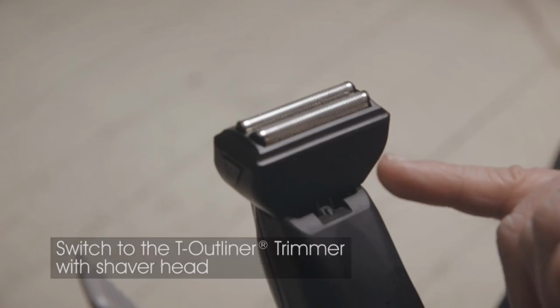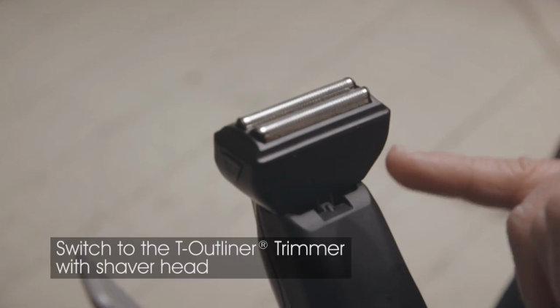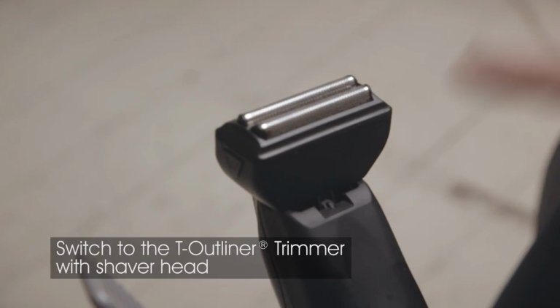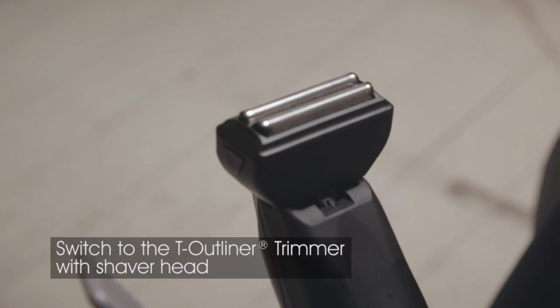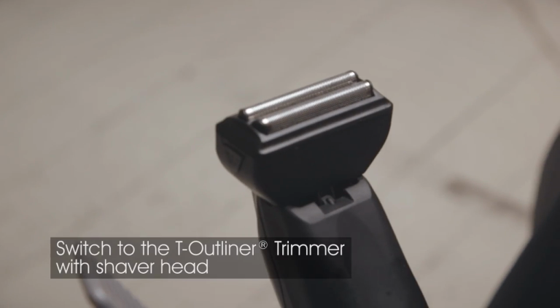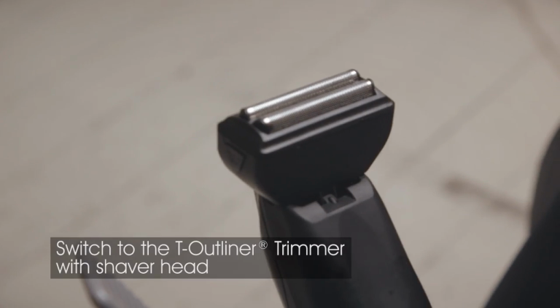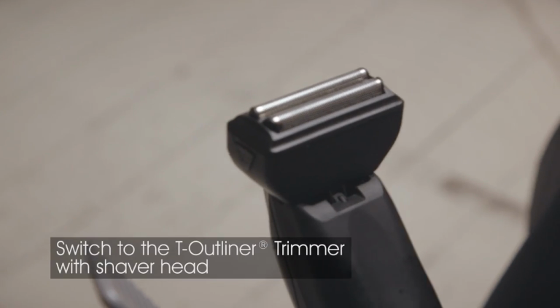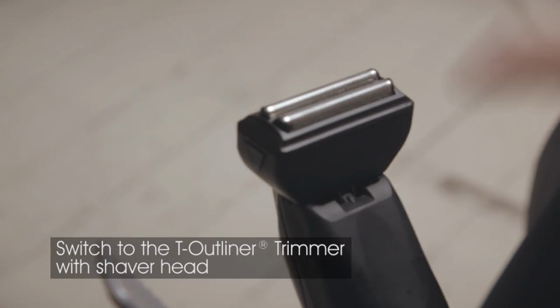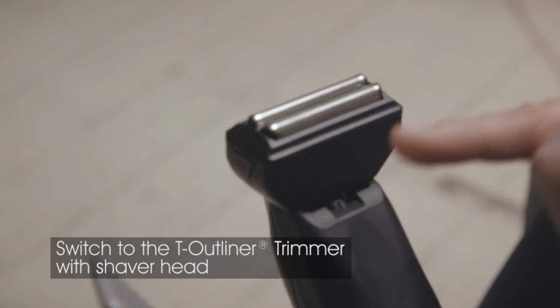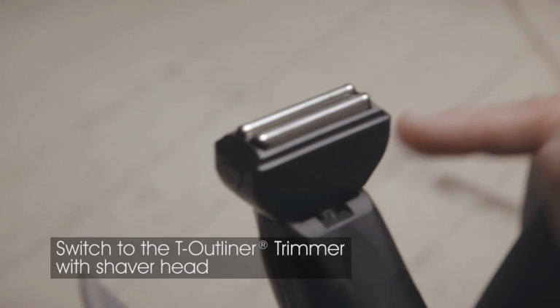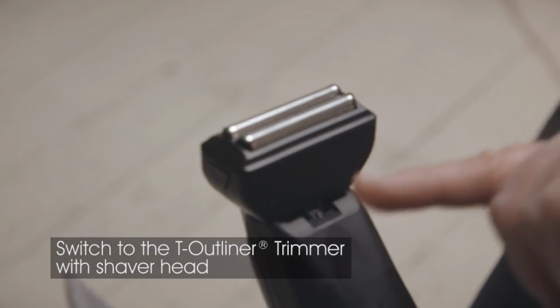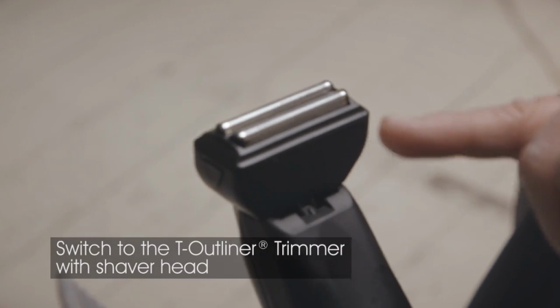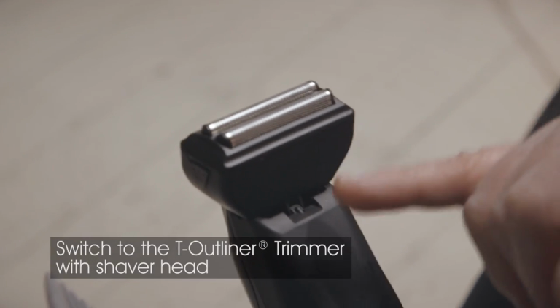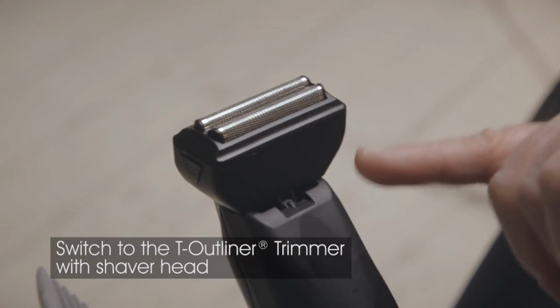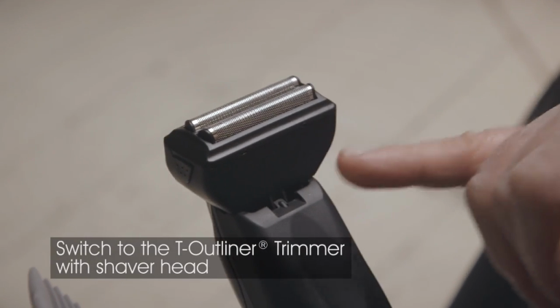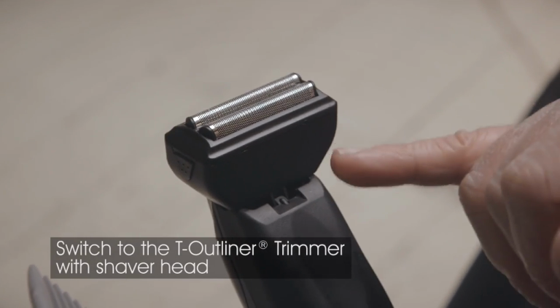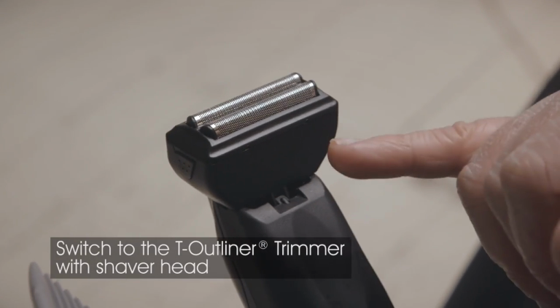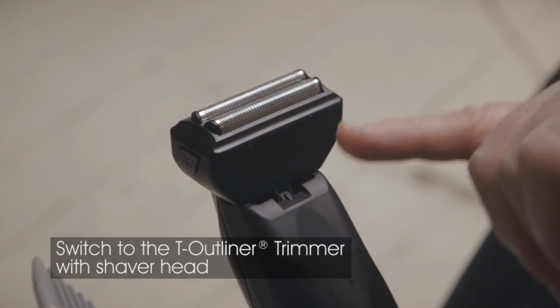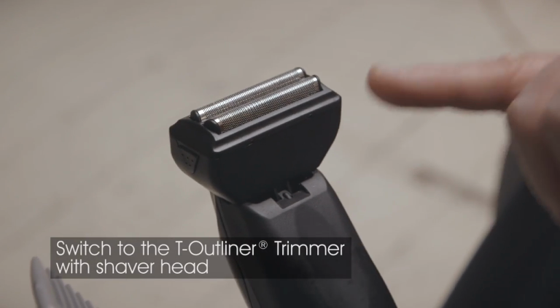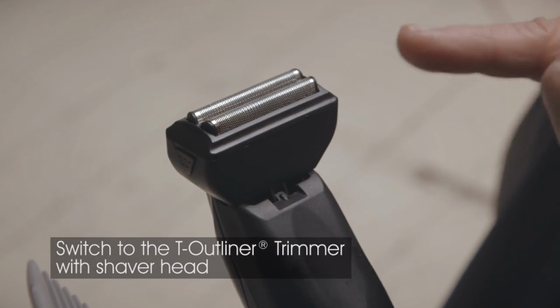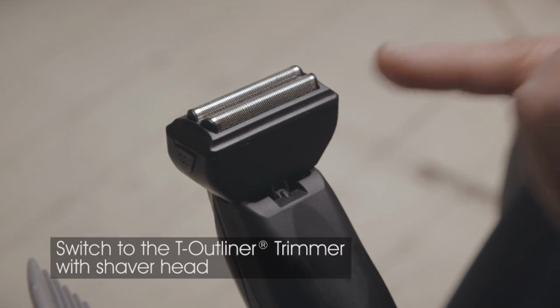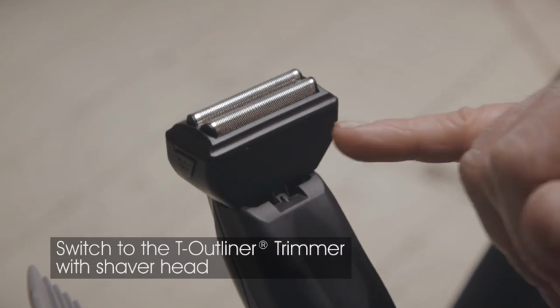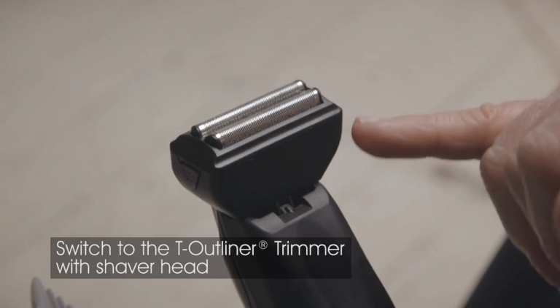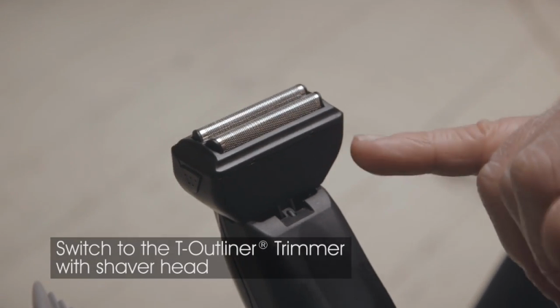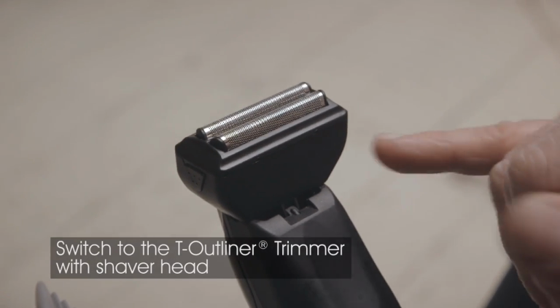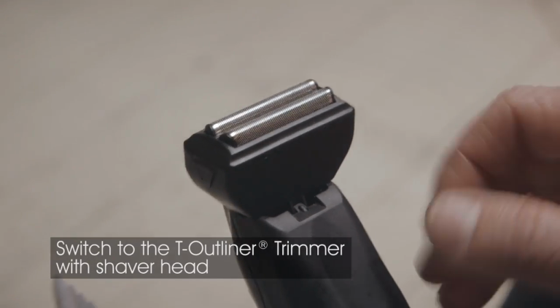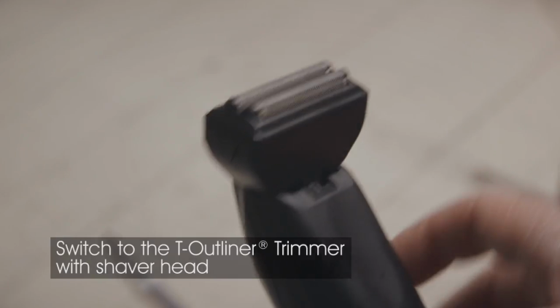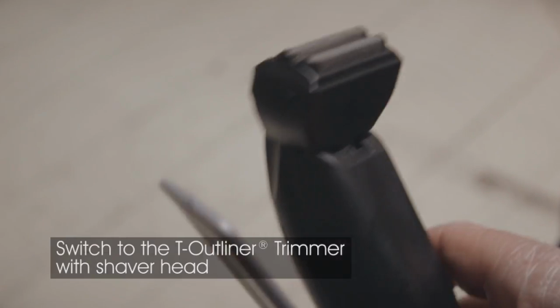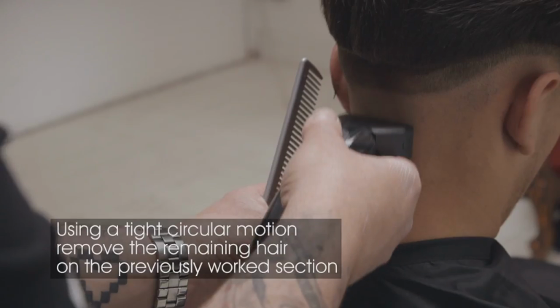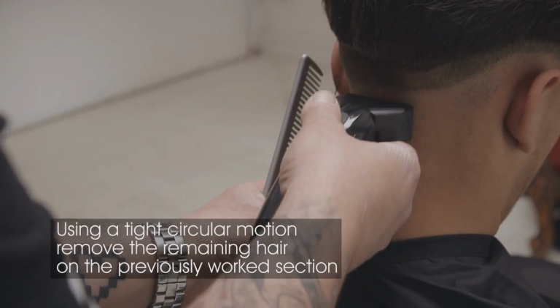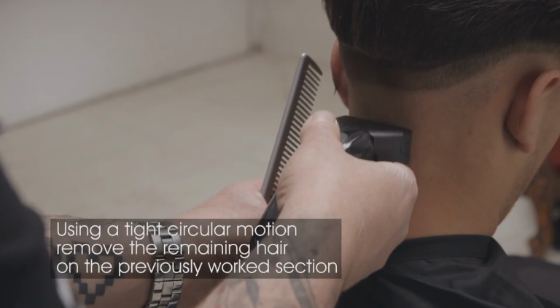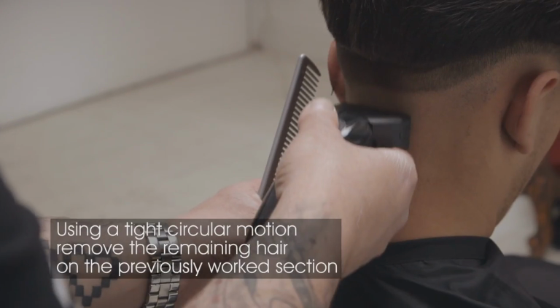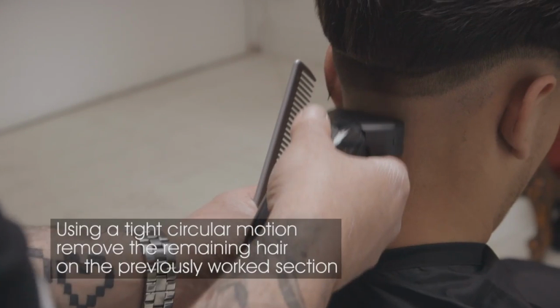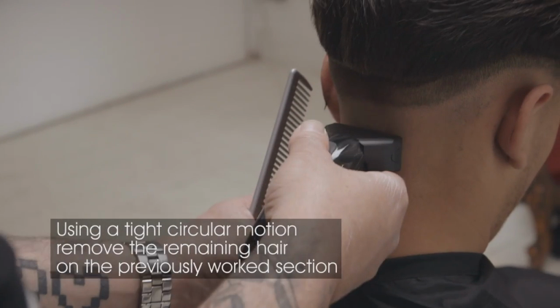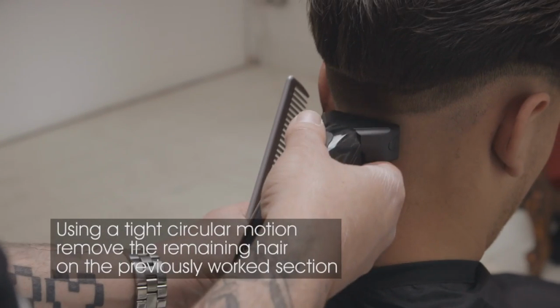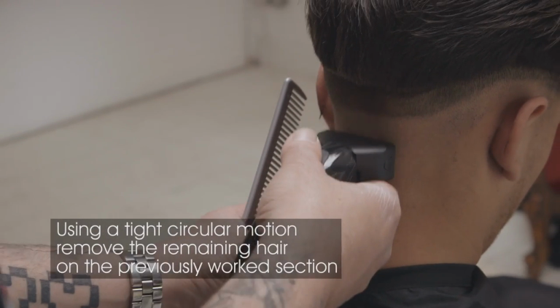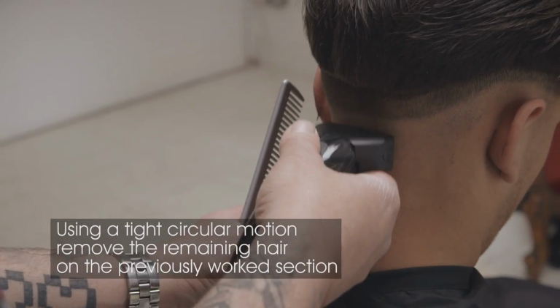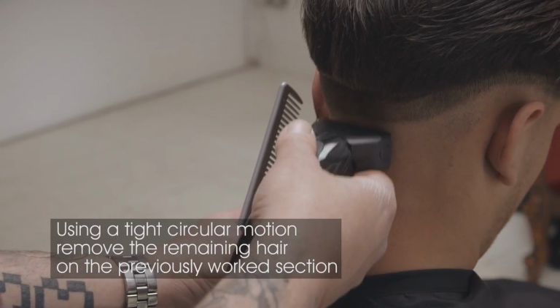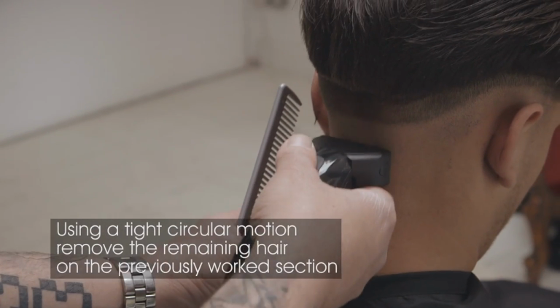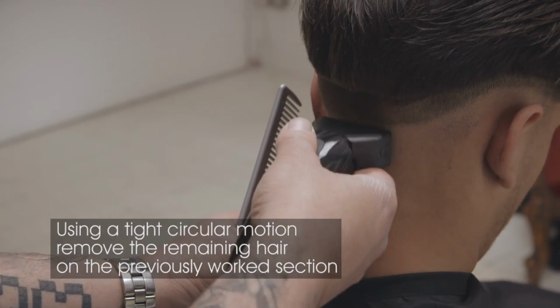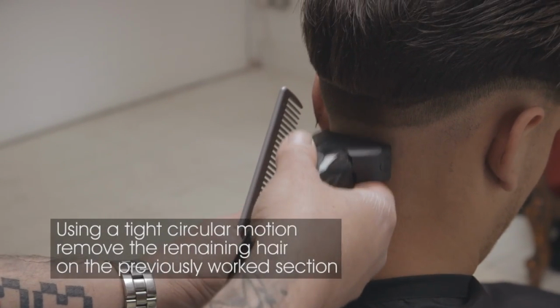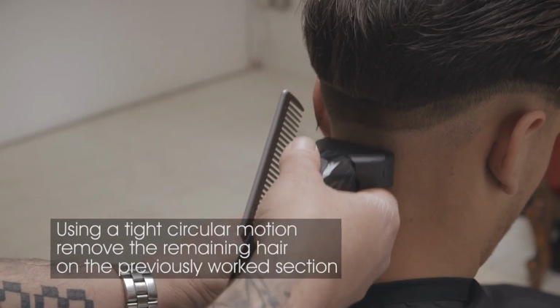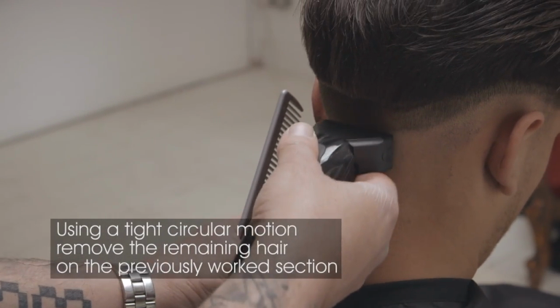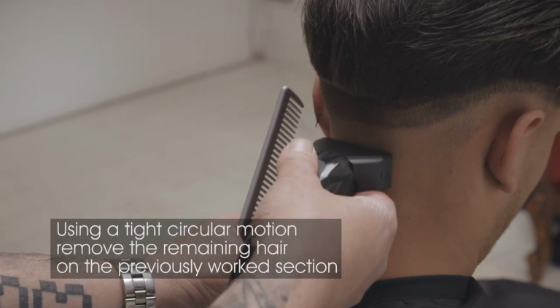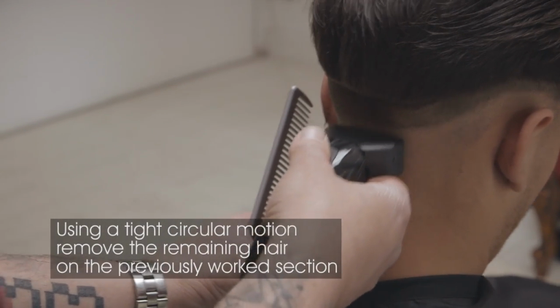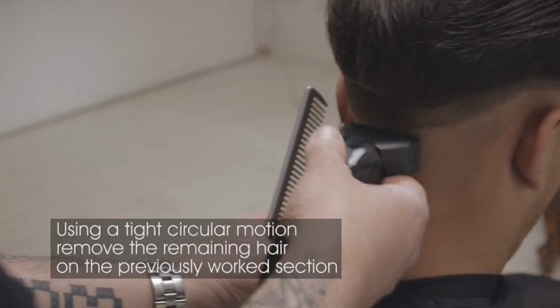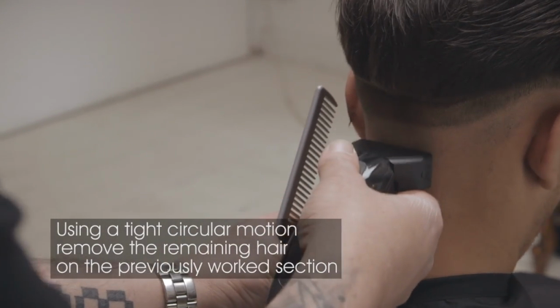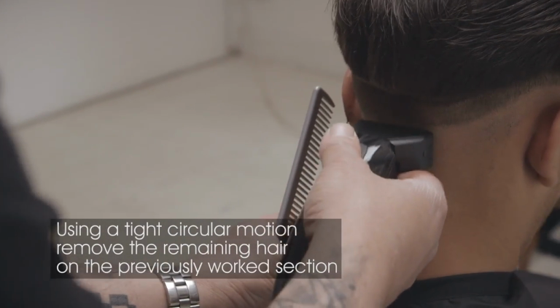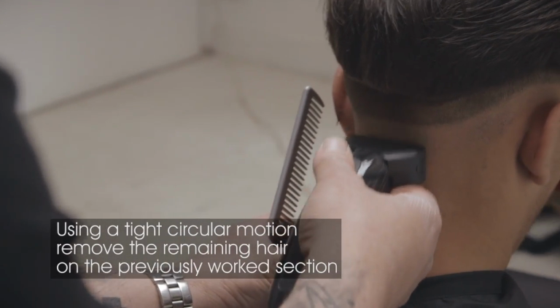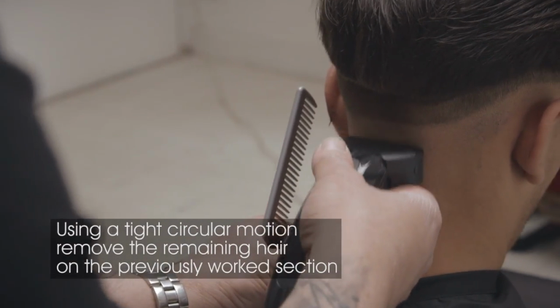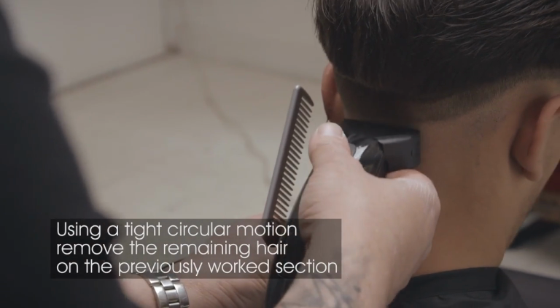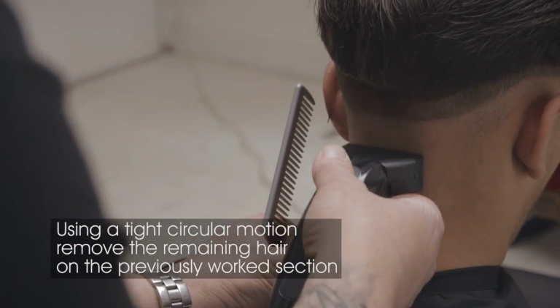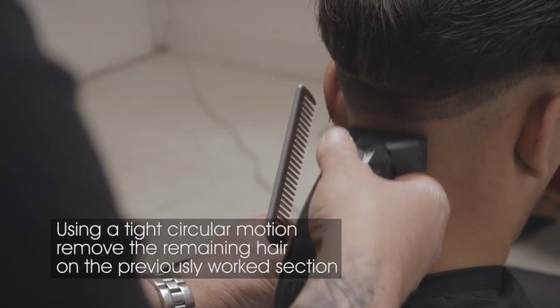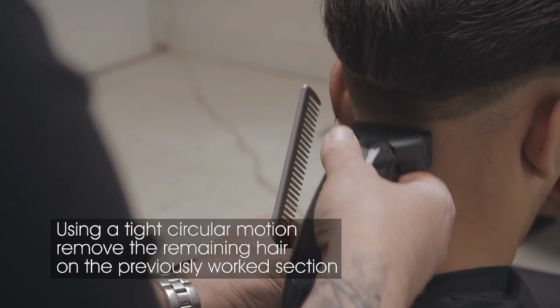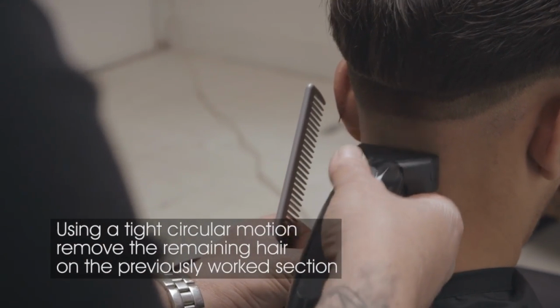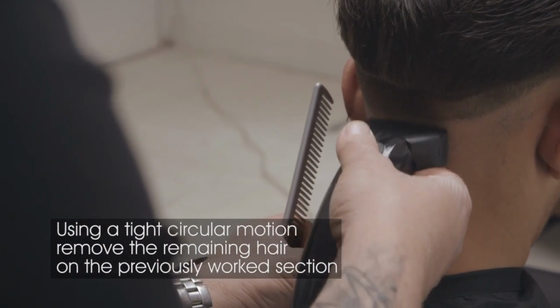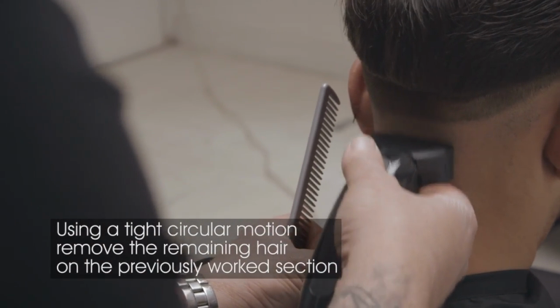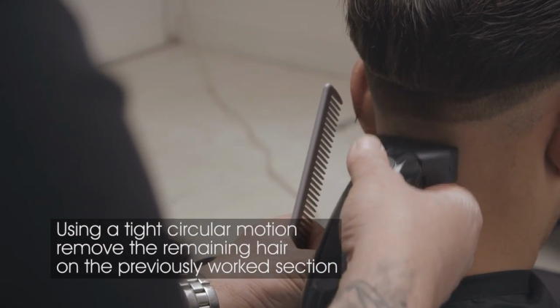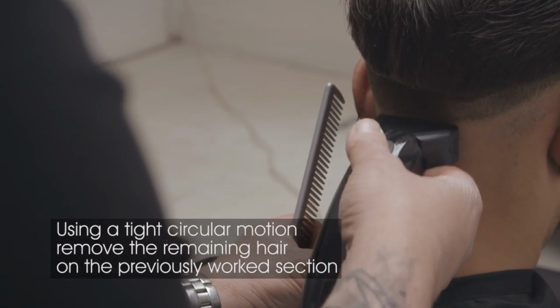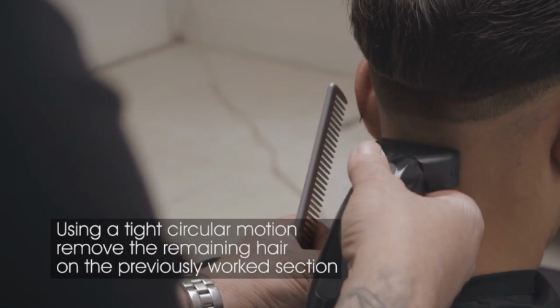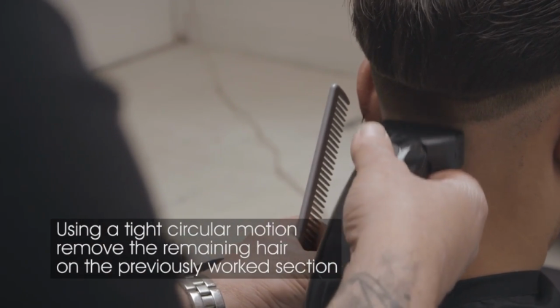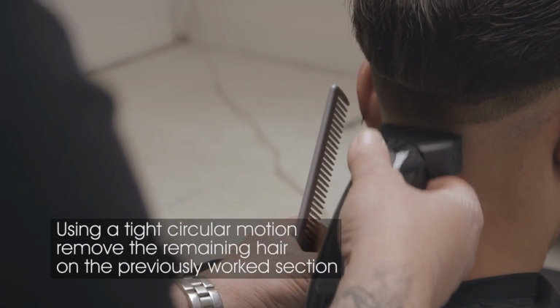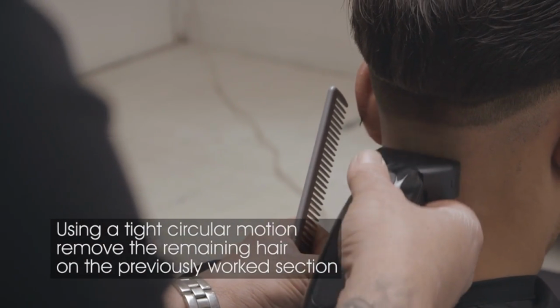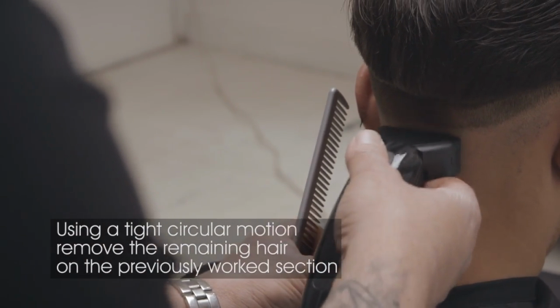Switch to the Andis T-Outliner with foil head. Using a tight circular motion, remove the remaining hair on the previously worked section.